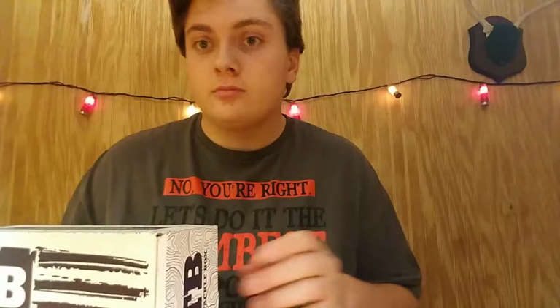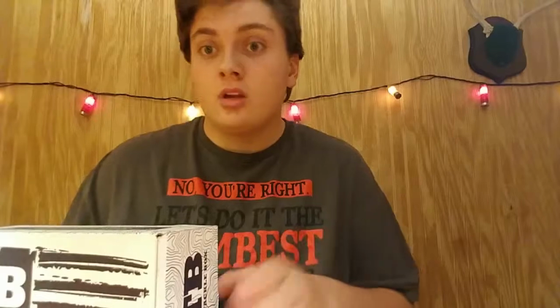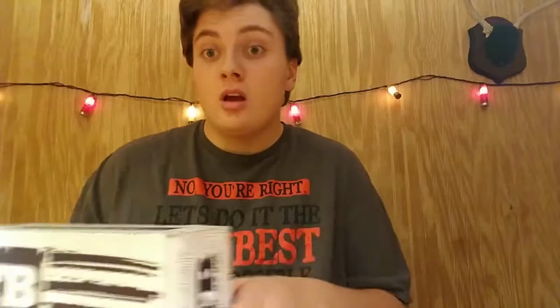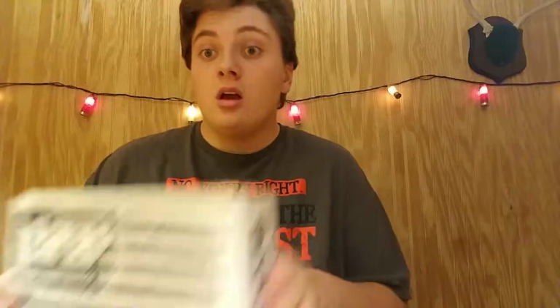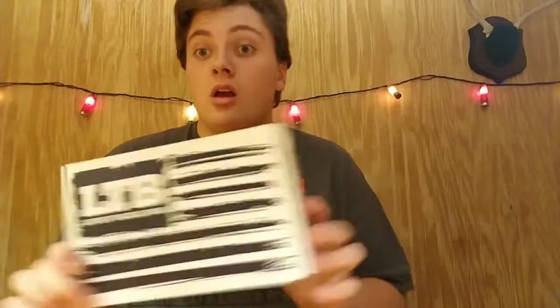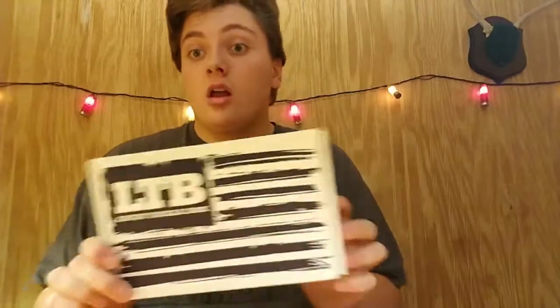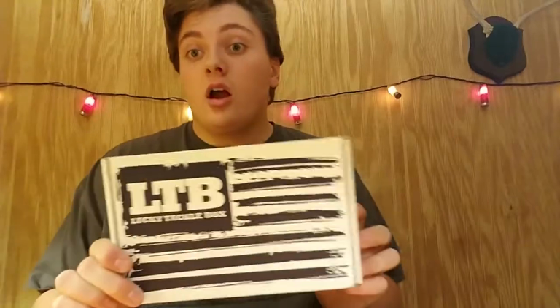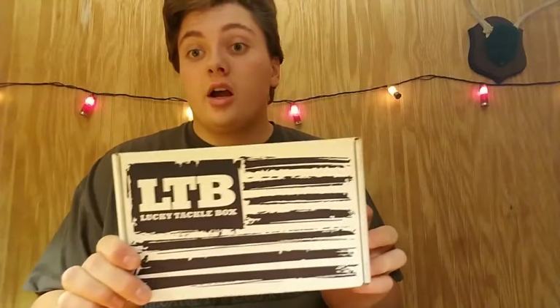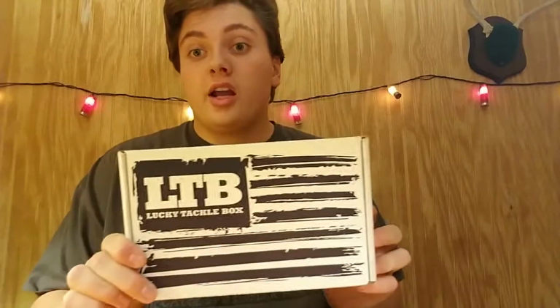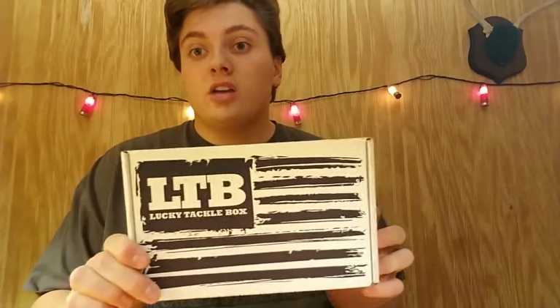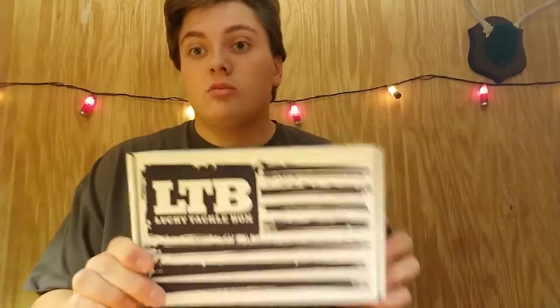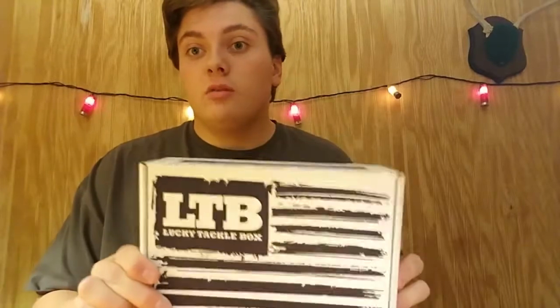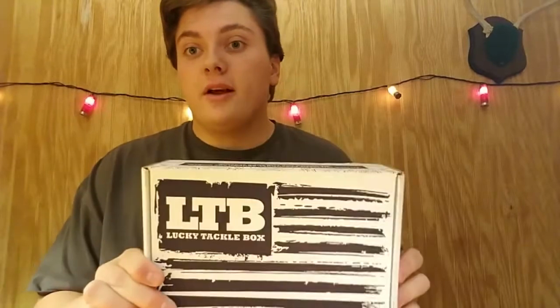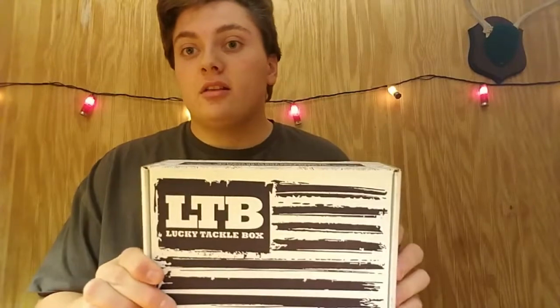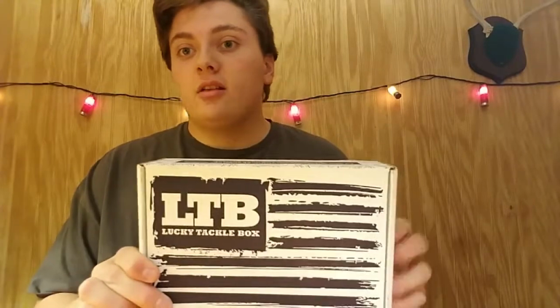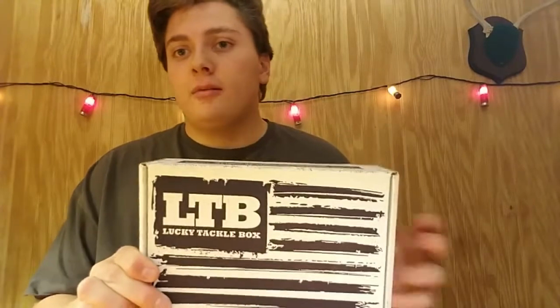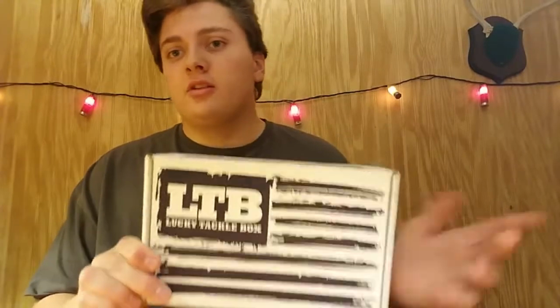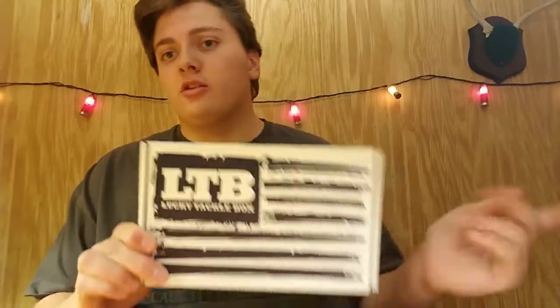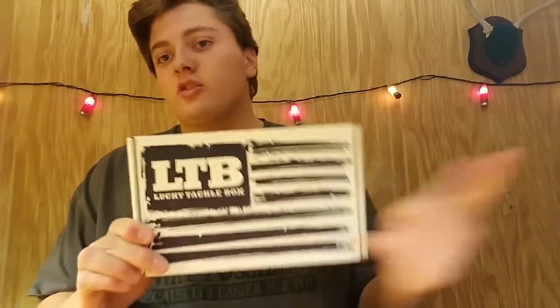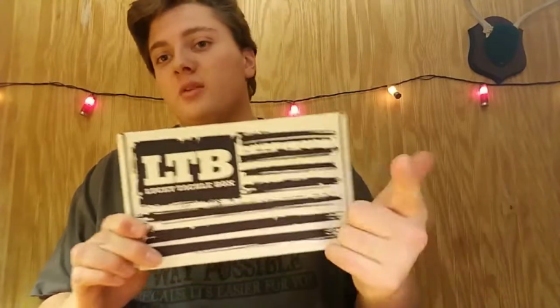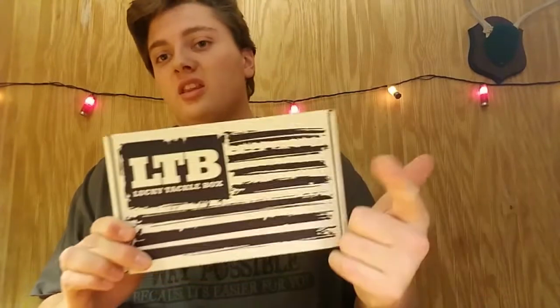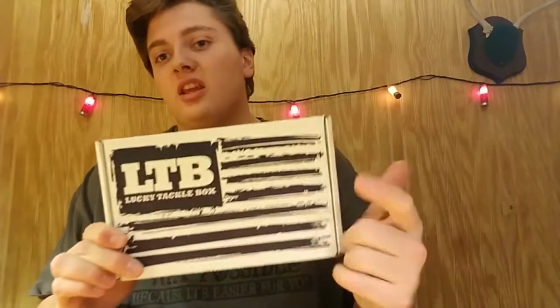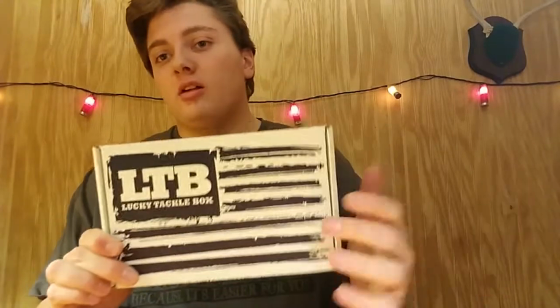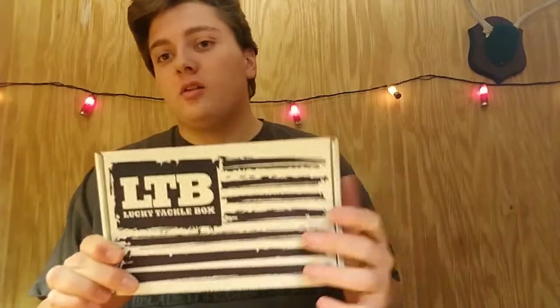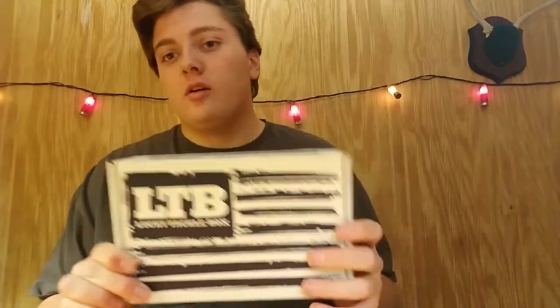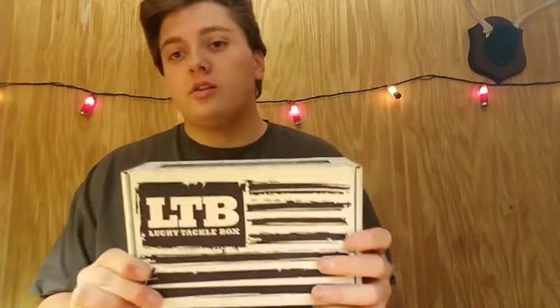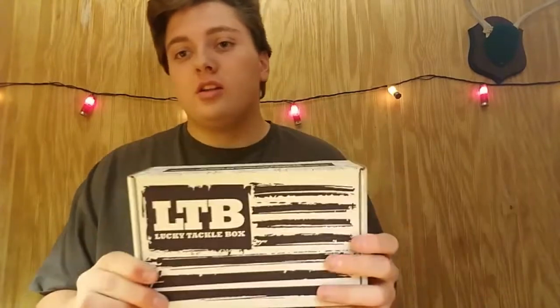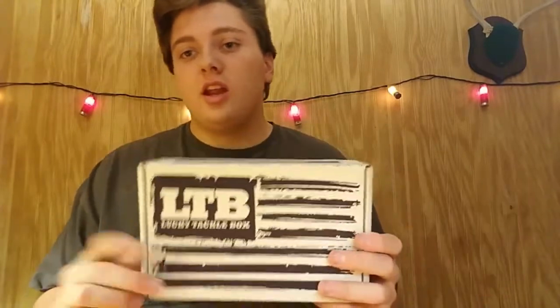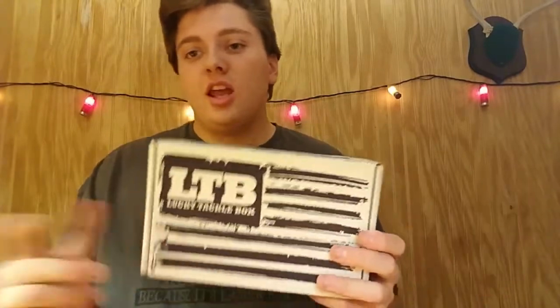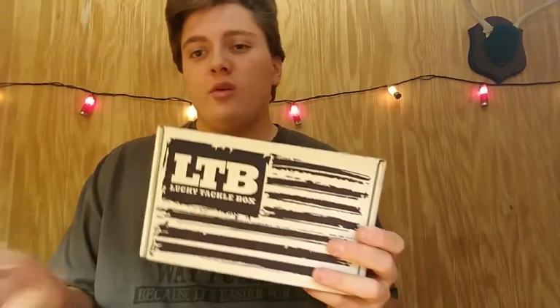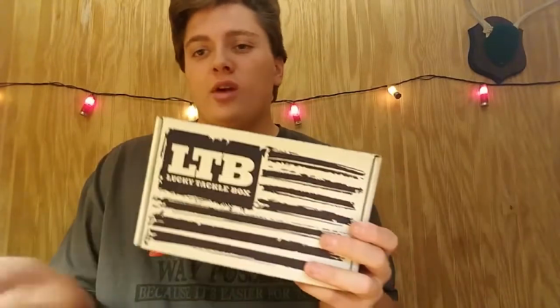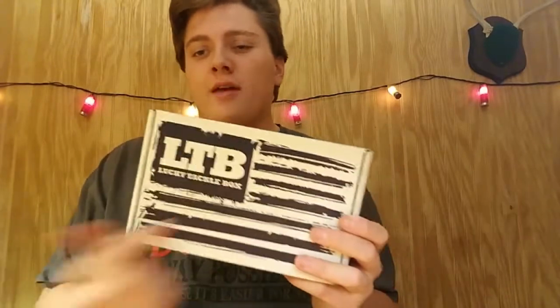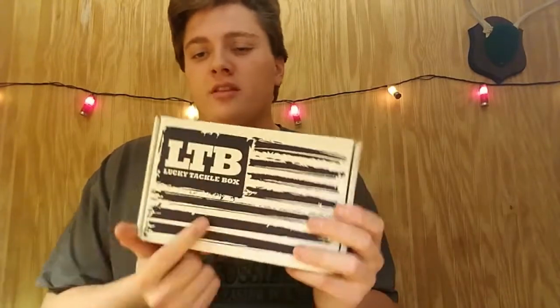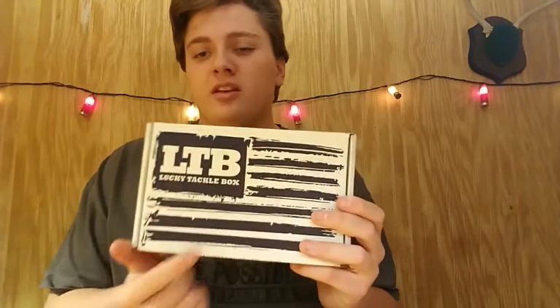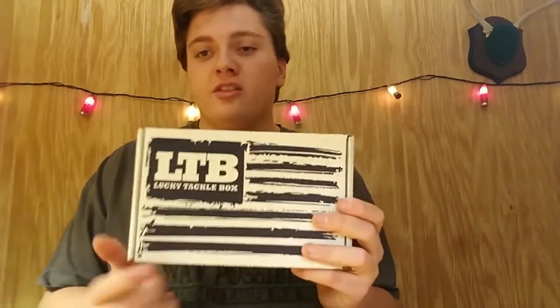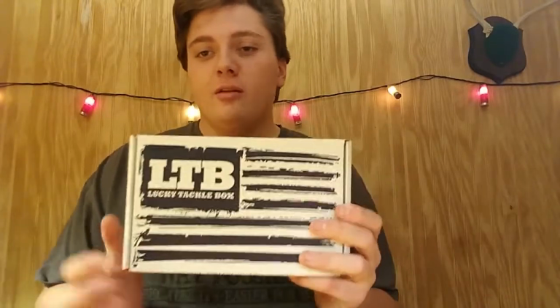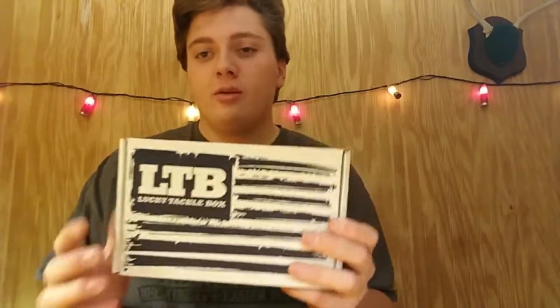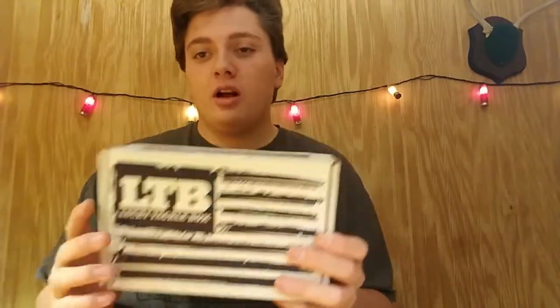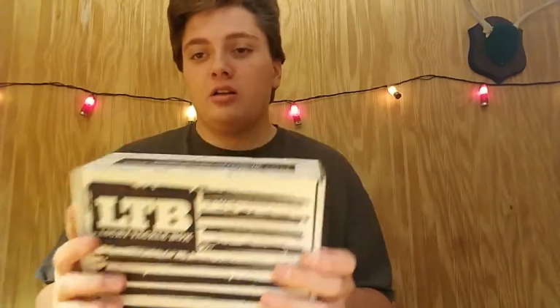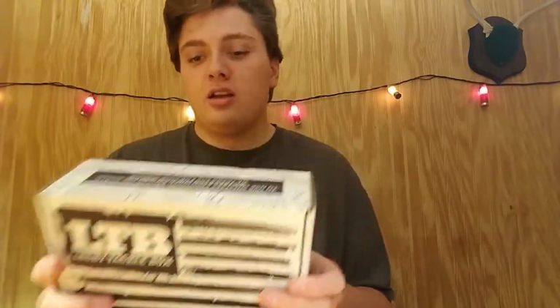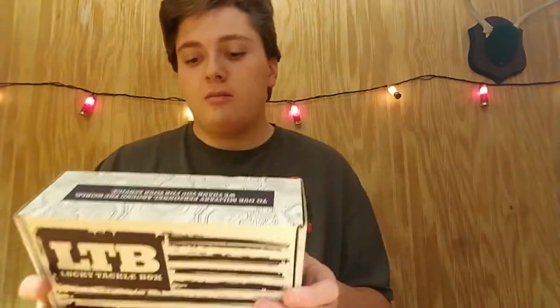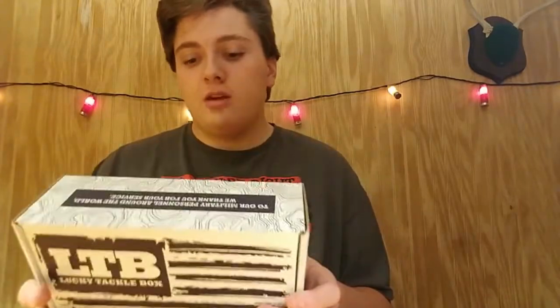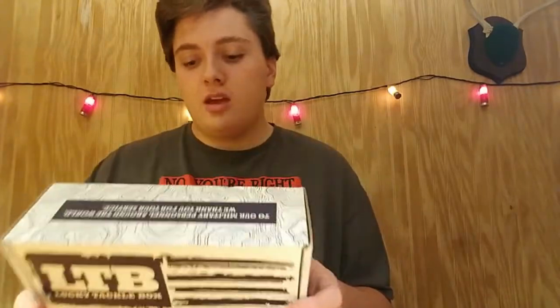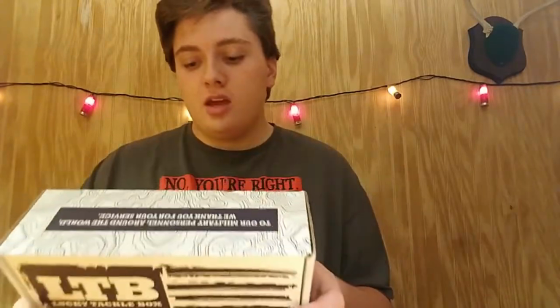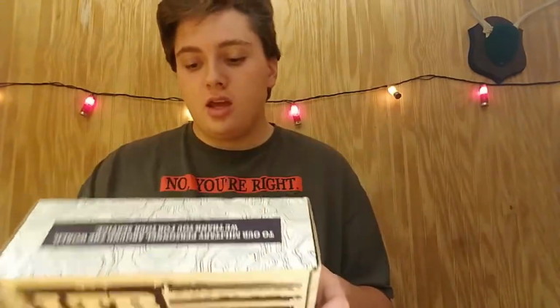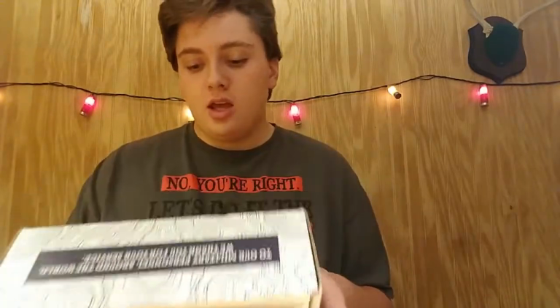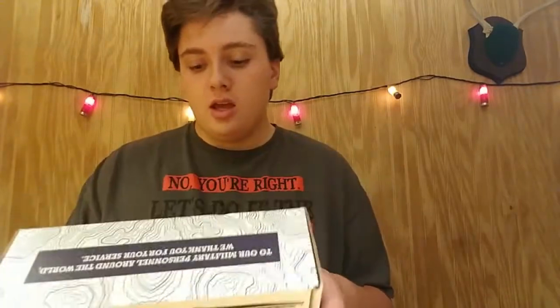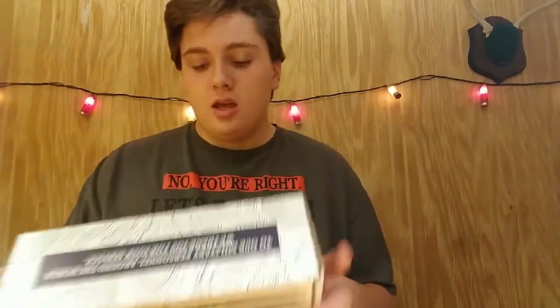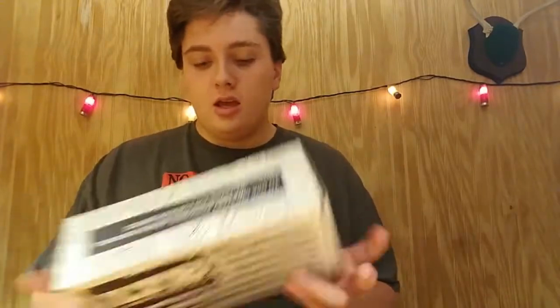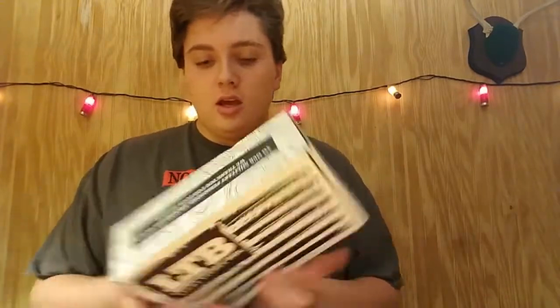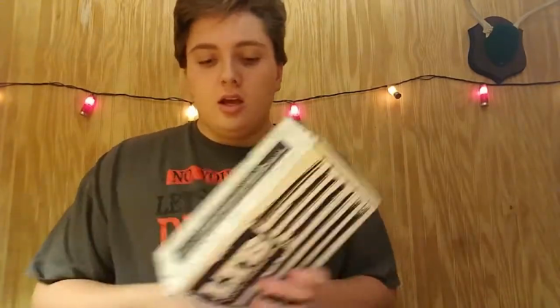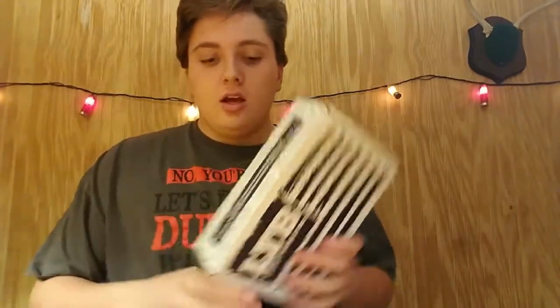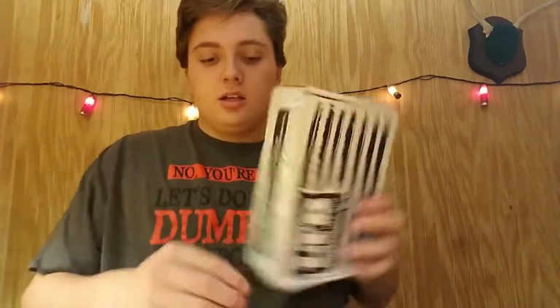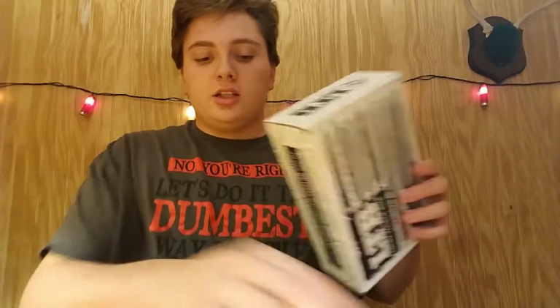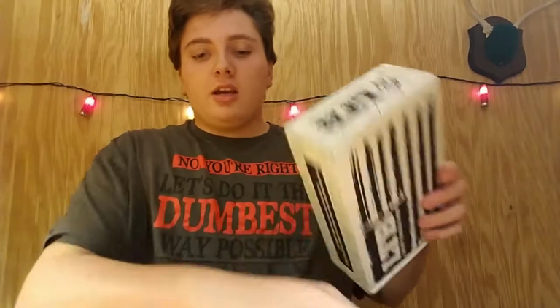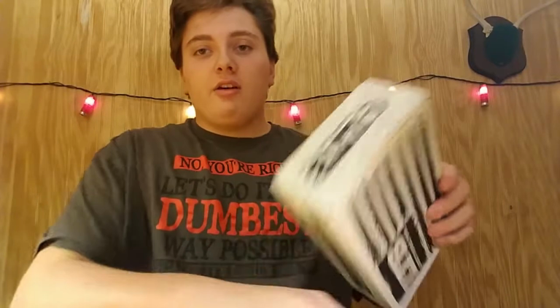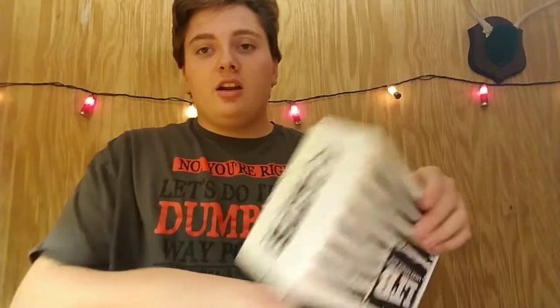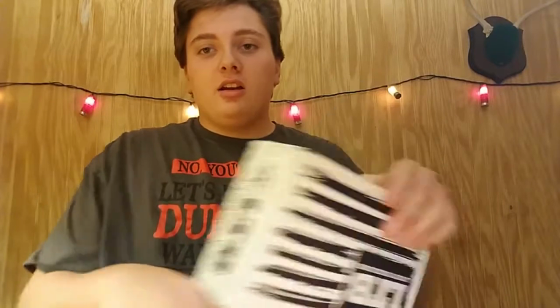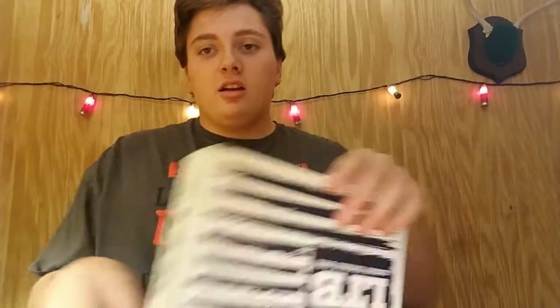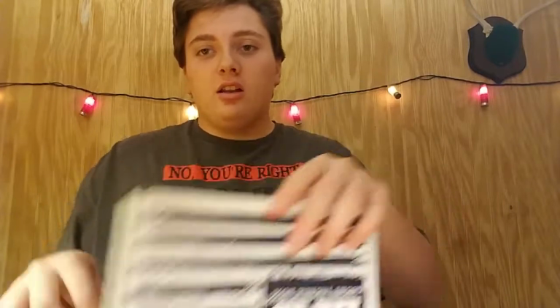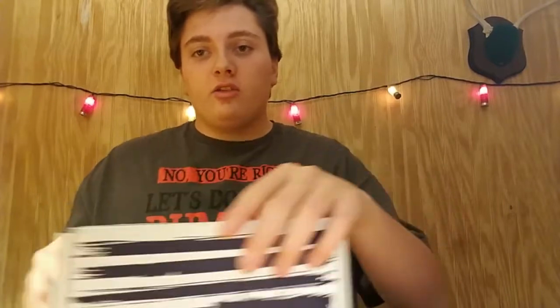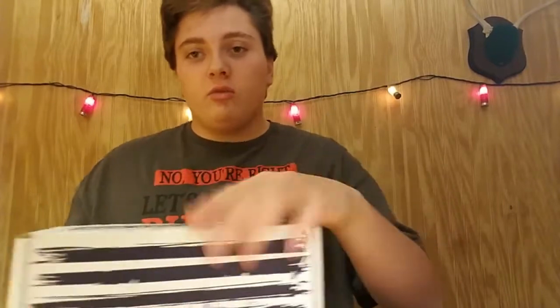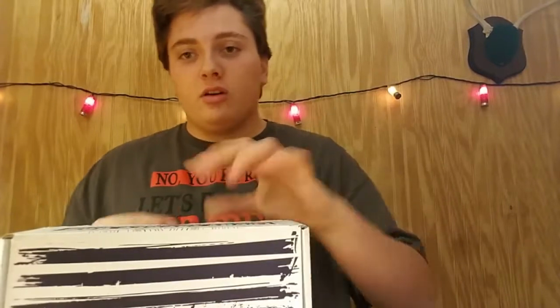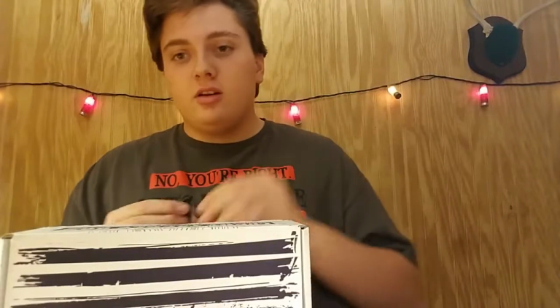Alright guys, welcome back to NeverSoulSmith in the Outdoors. Today we have the December LTV. Let's get right into this one.